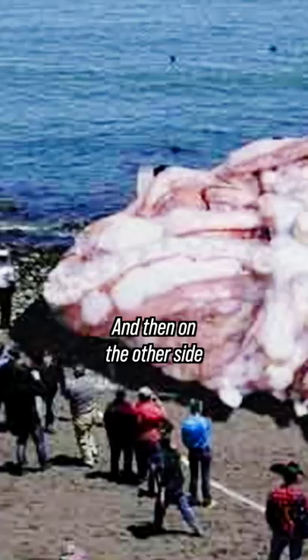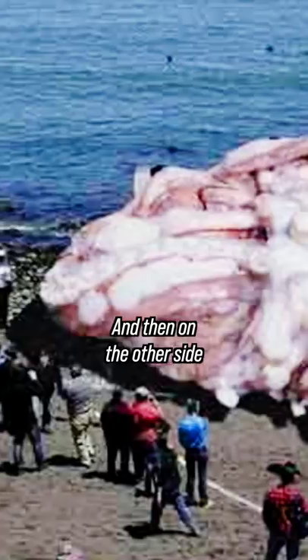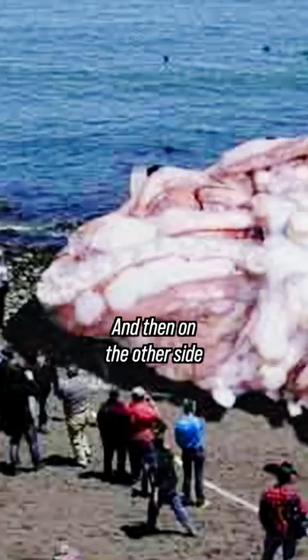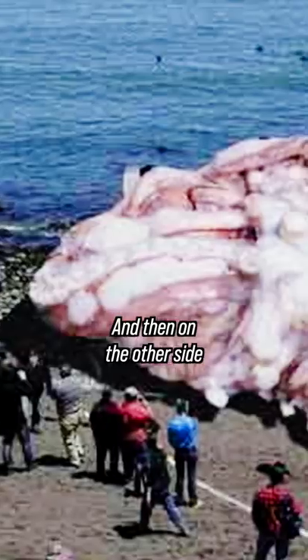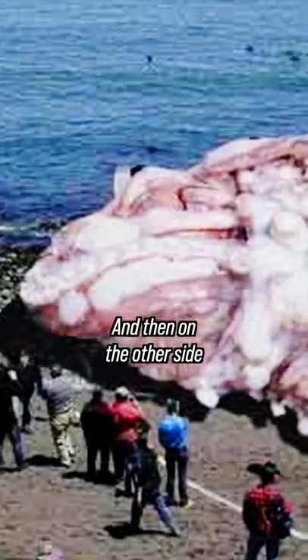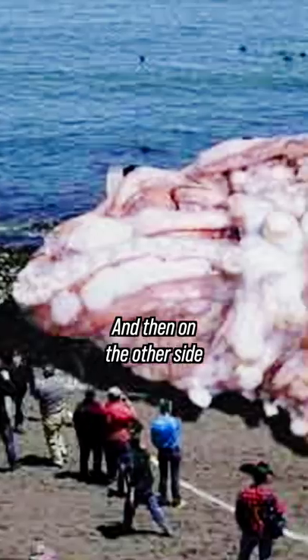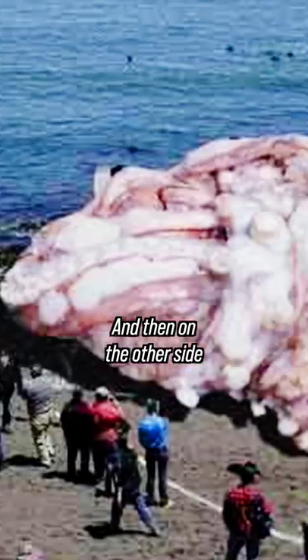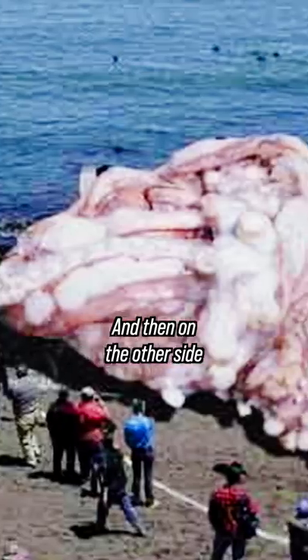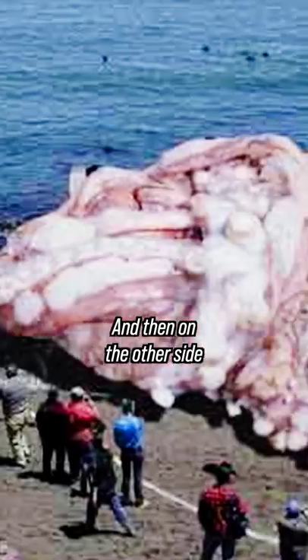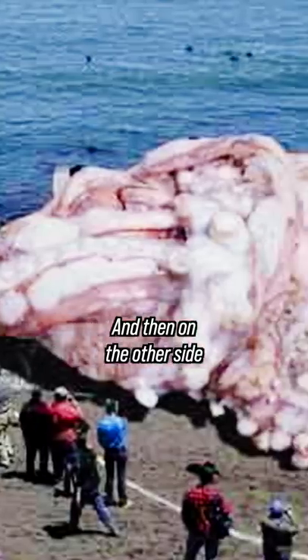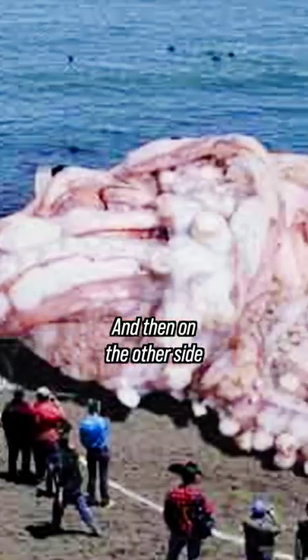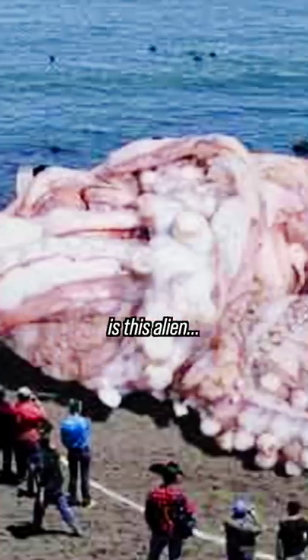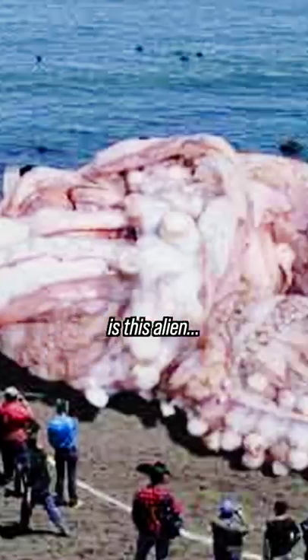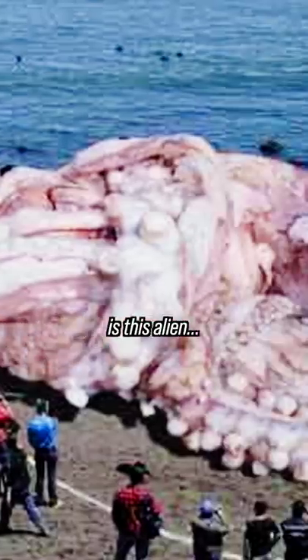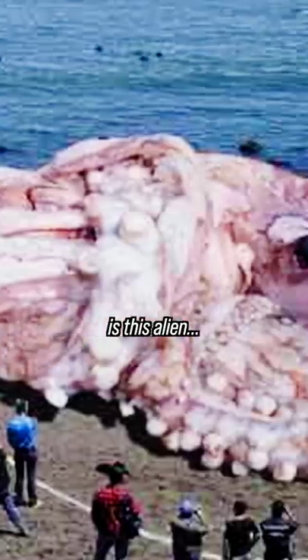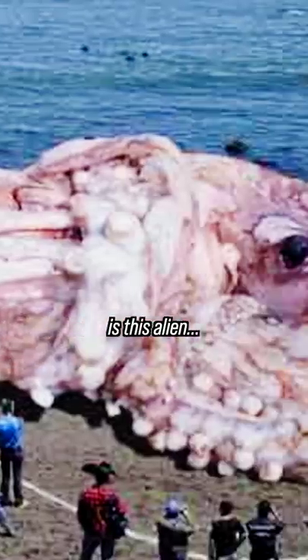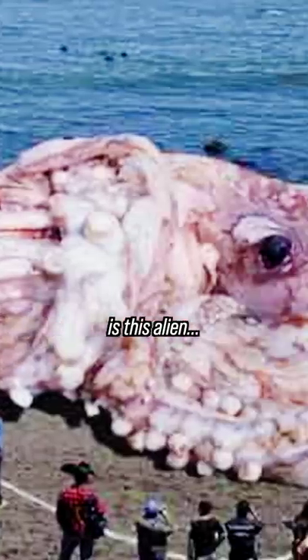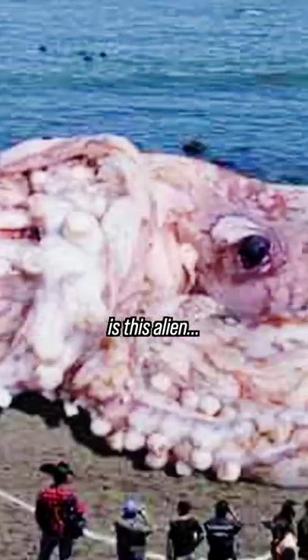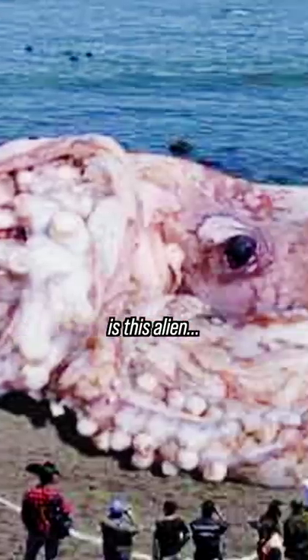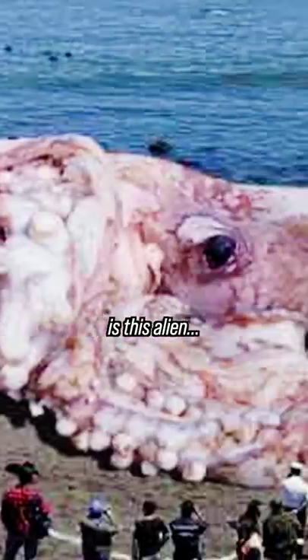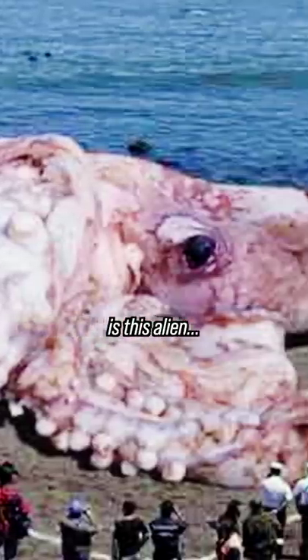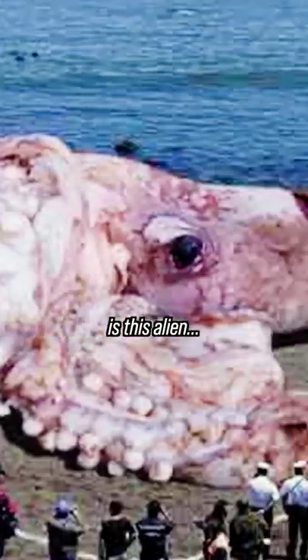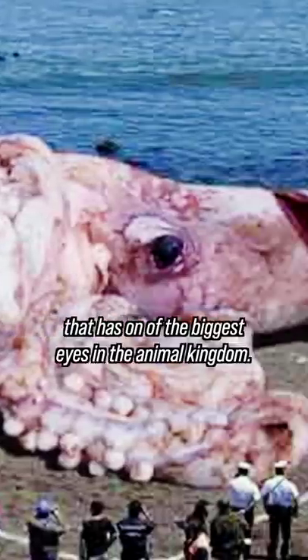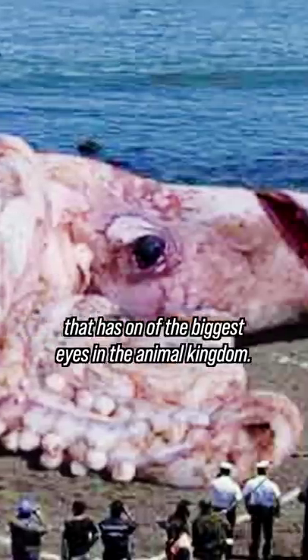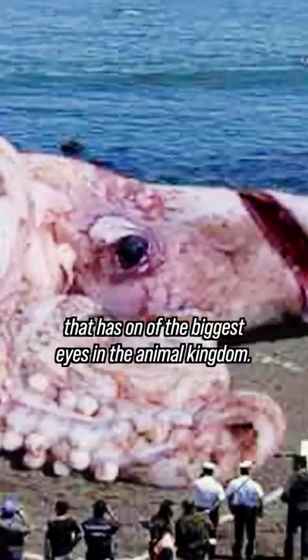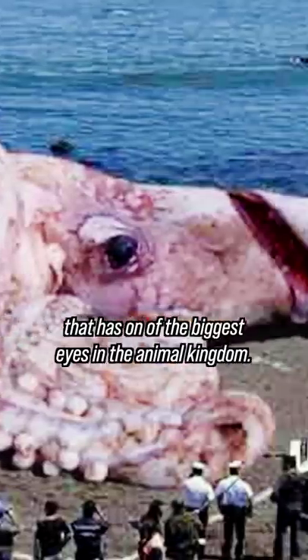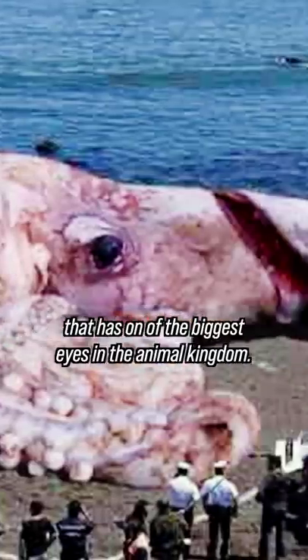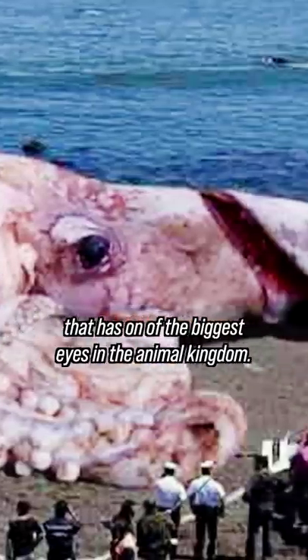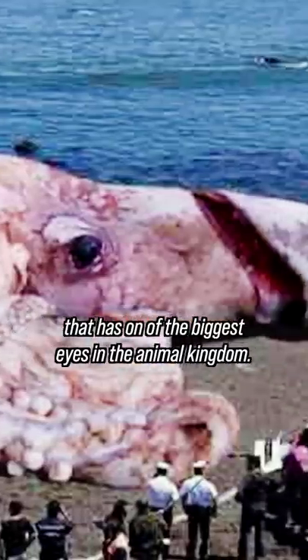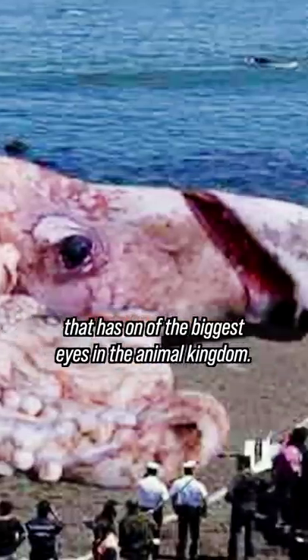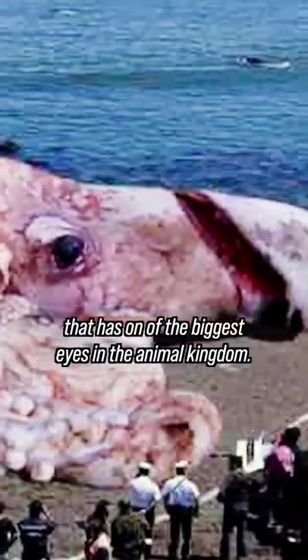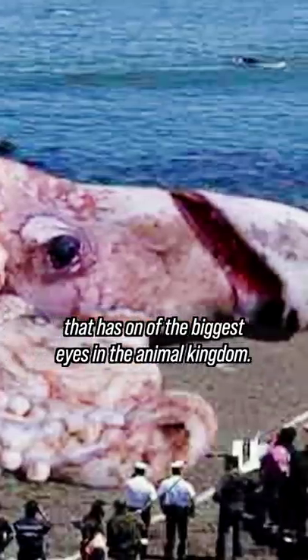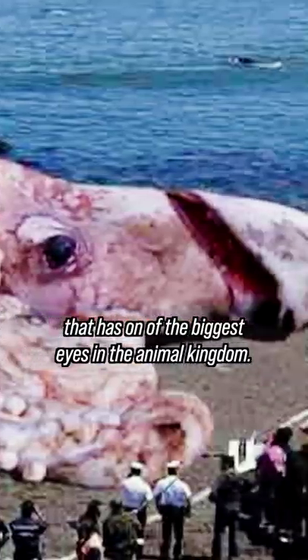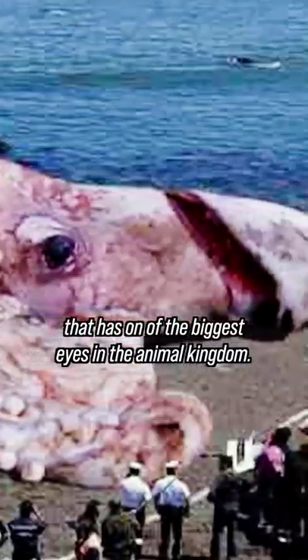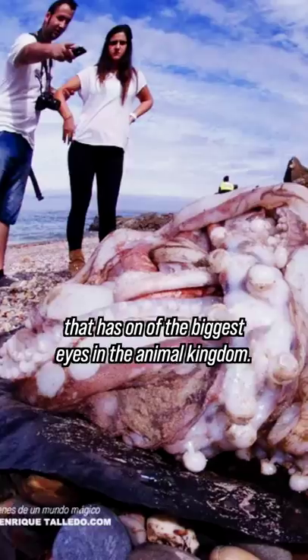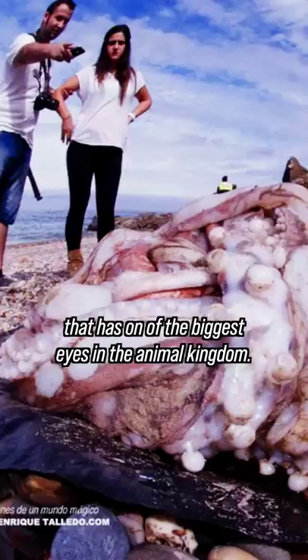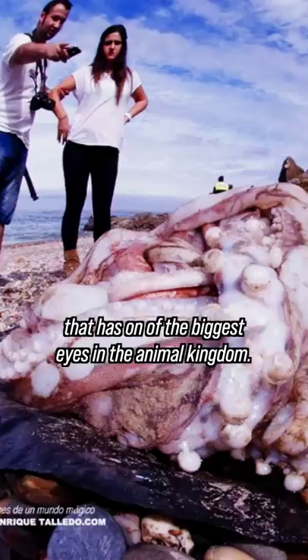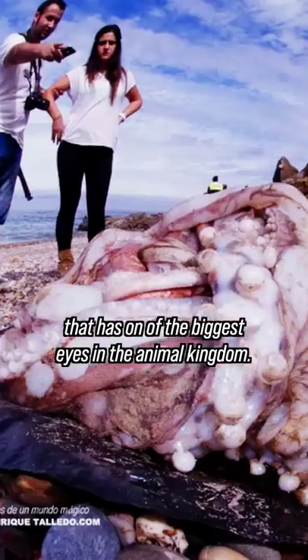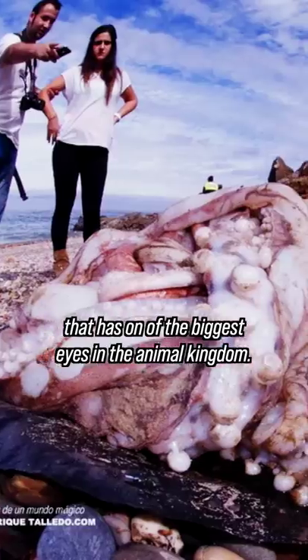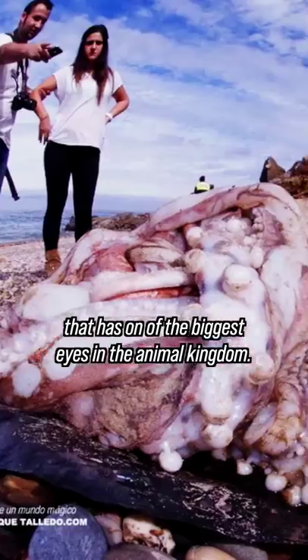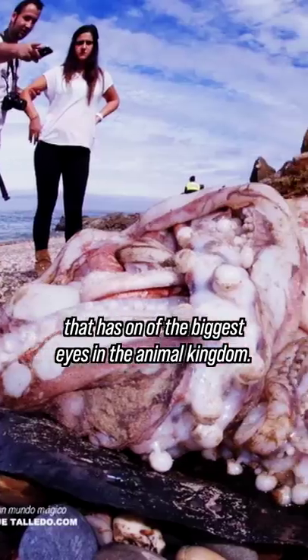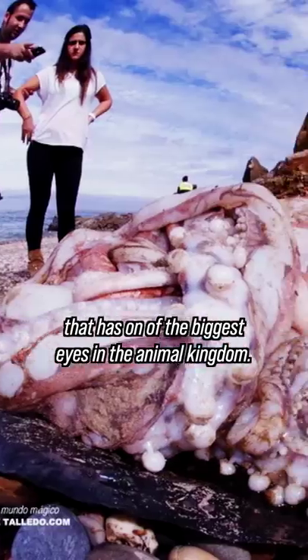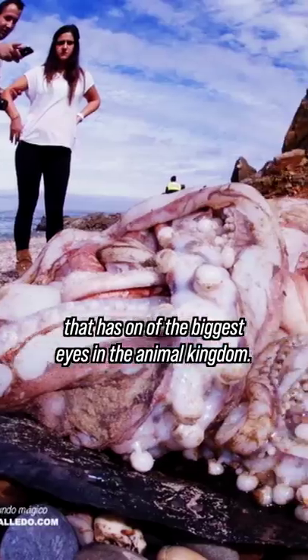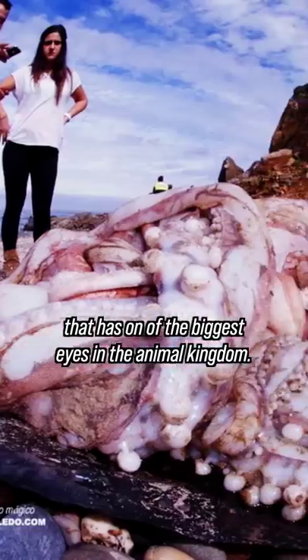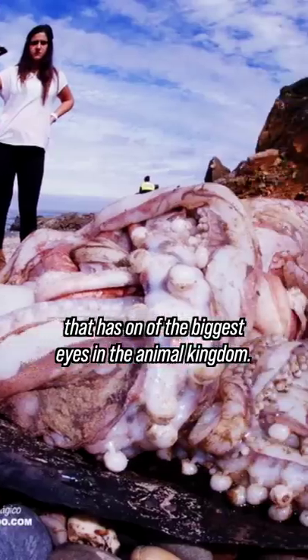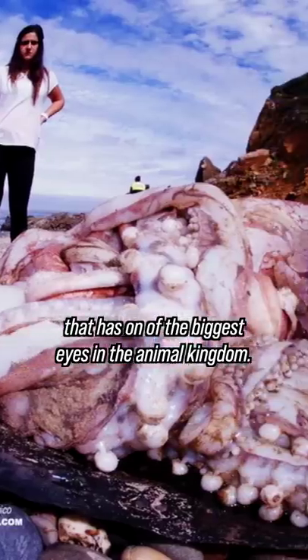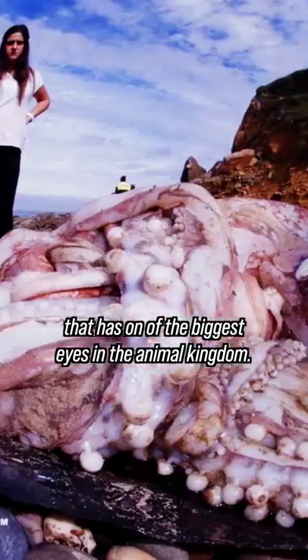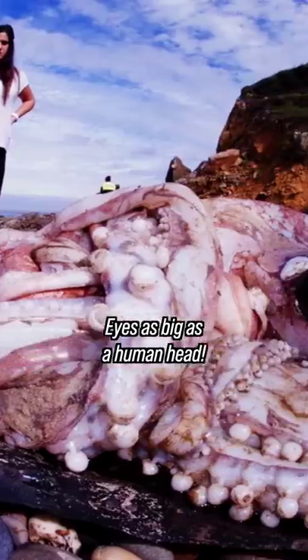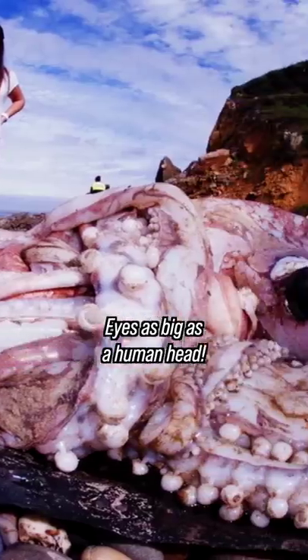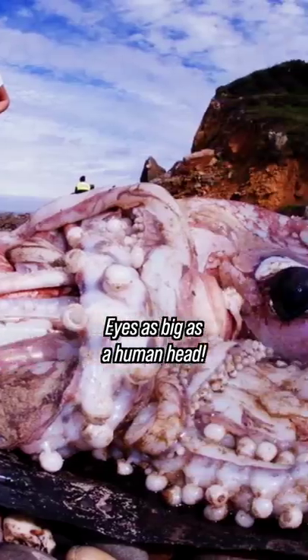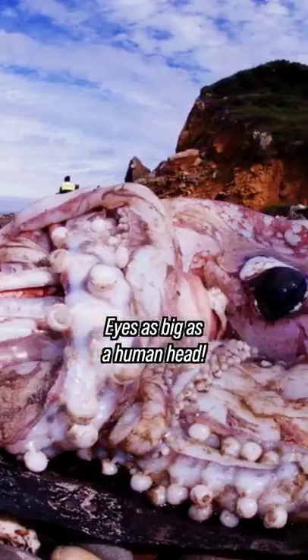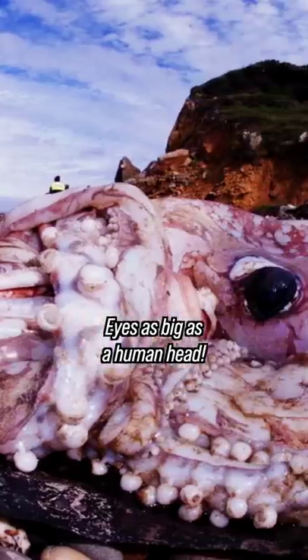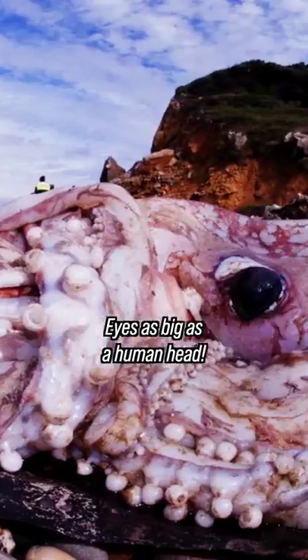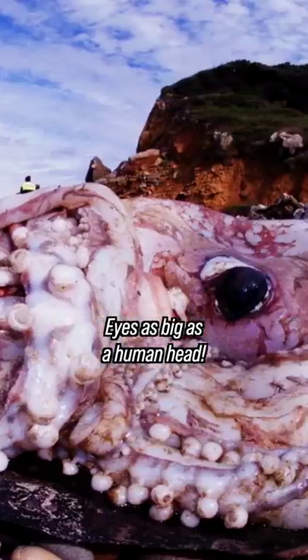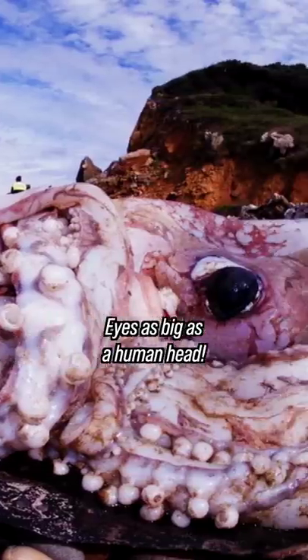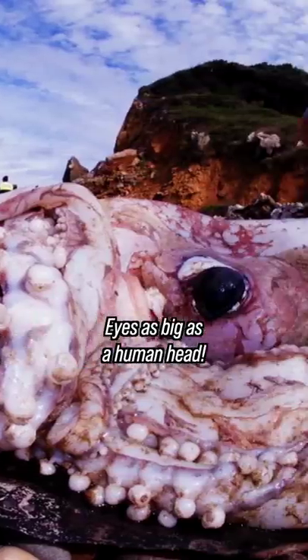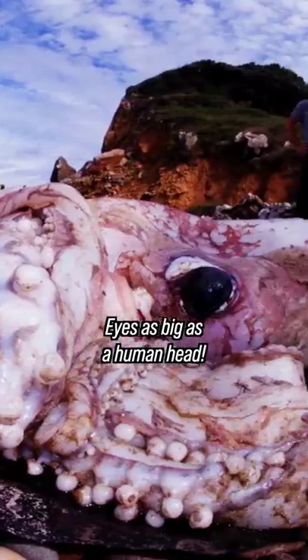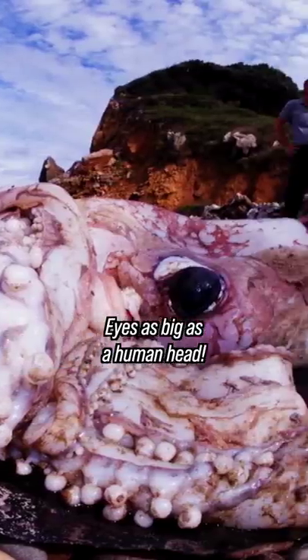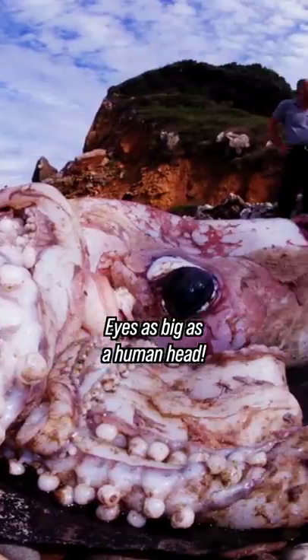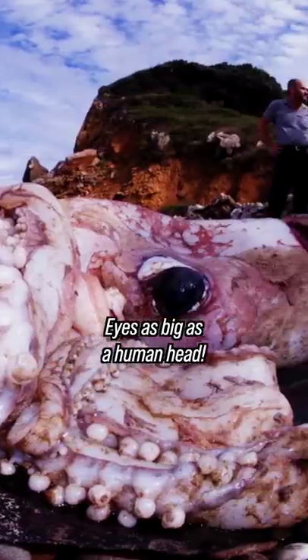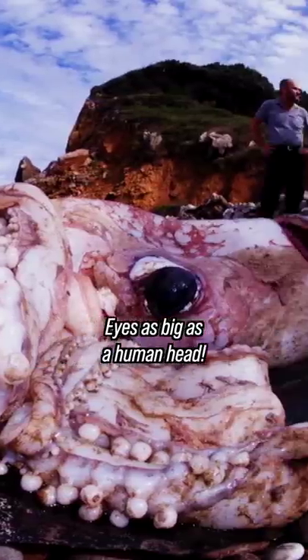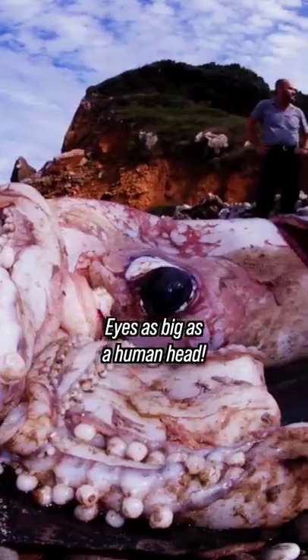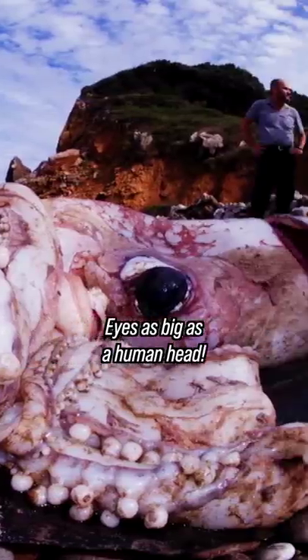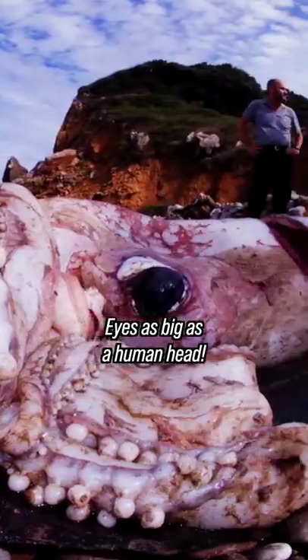And then on the other side is this alien that has one of the biggest eyes in the animal kingdom — eyes as big as a human head.